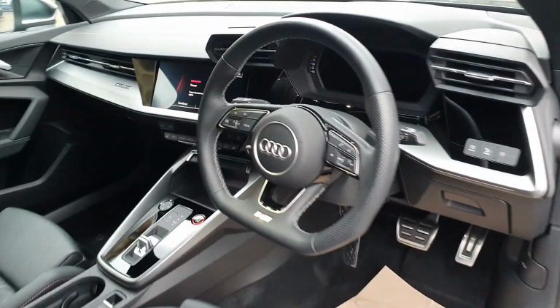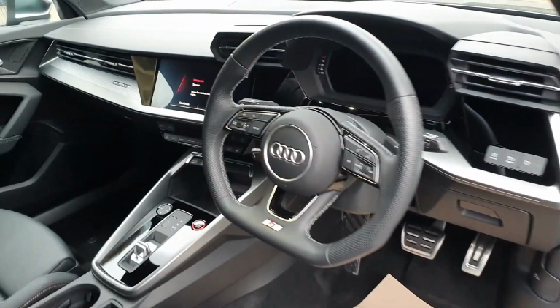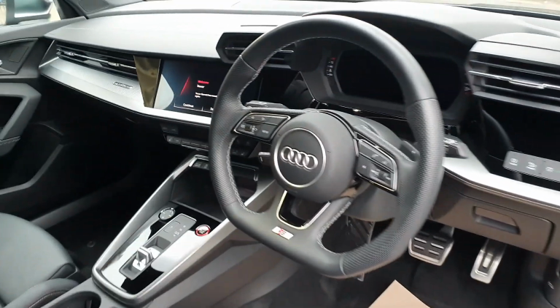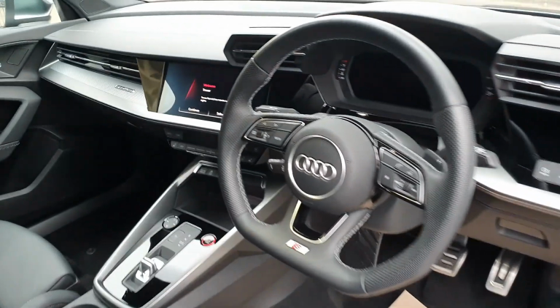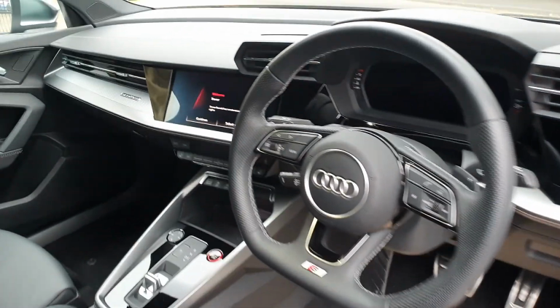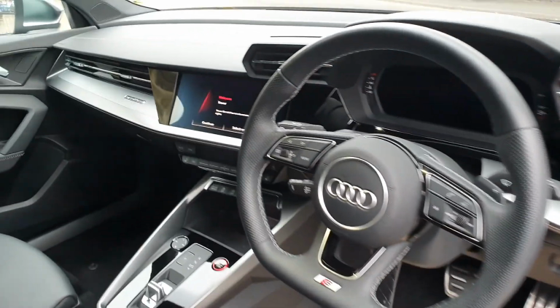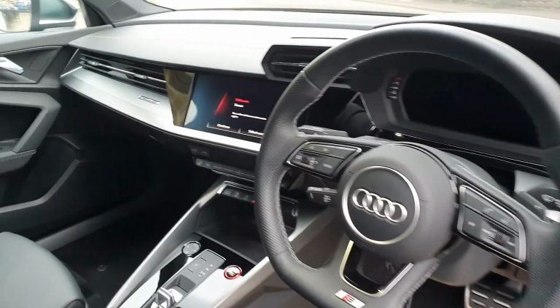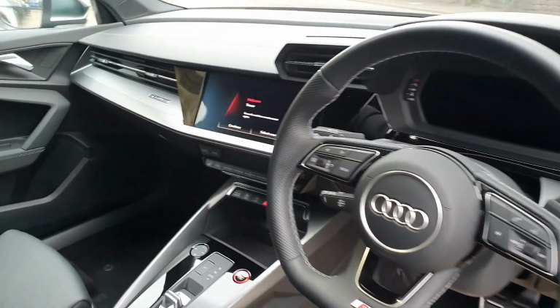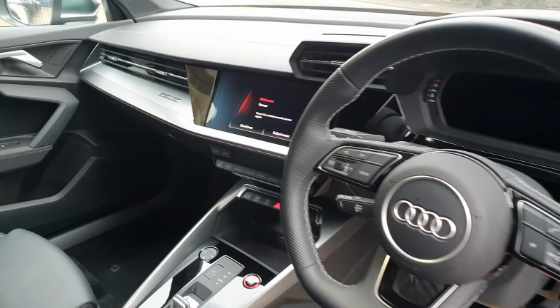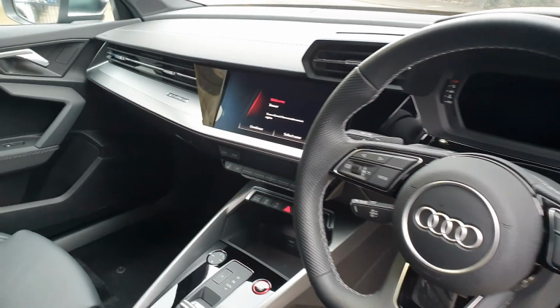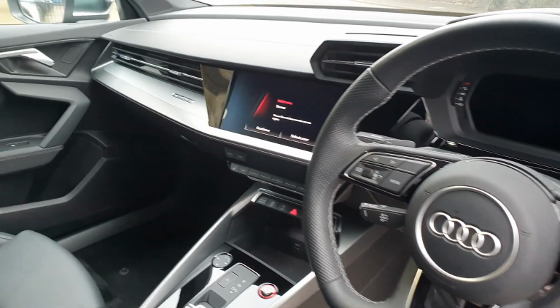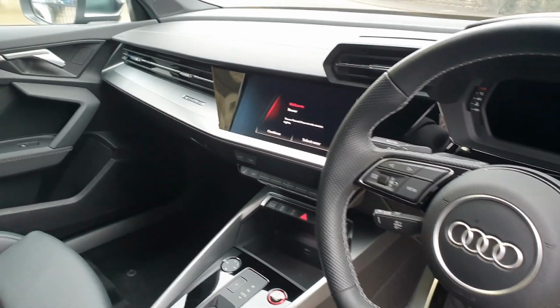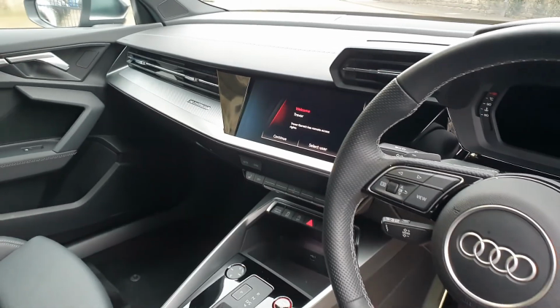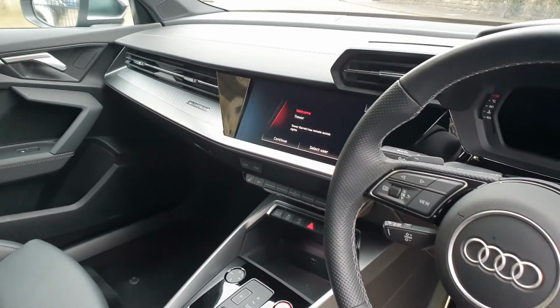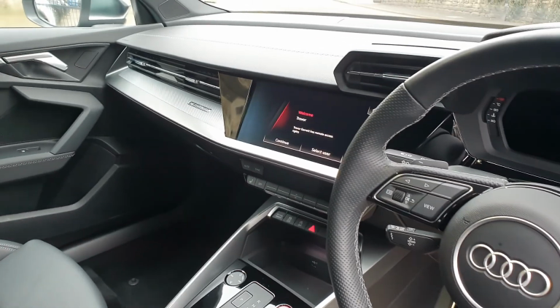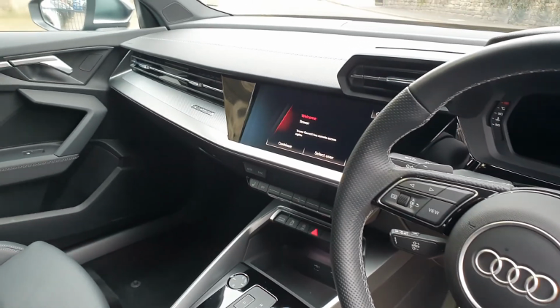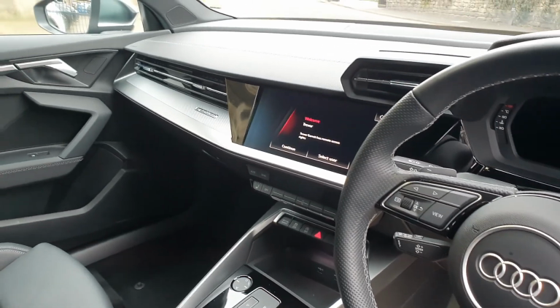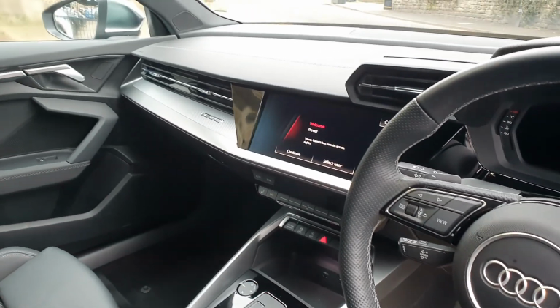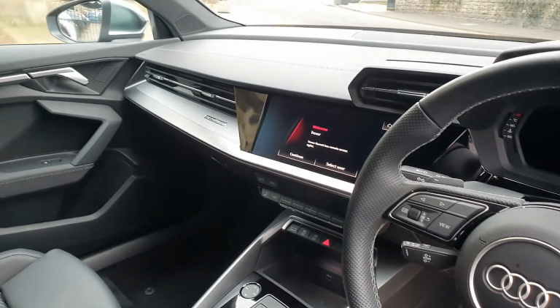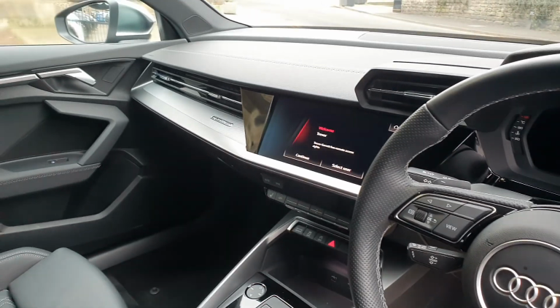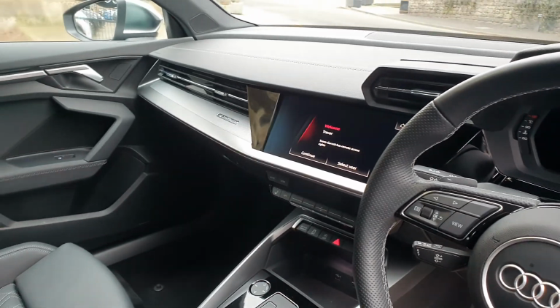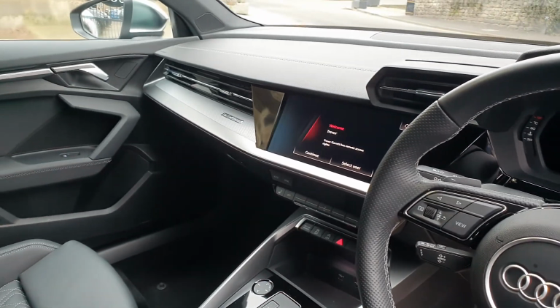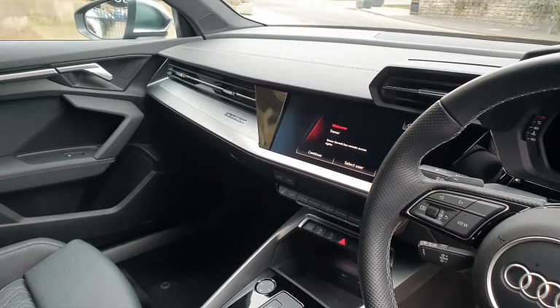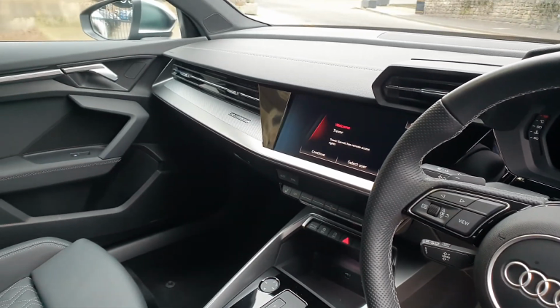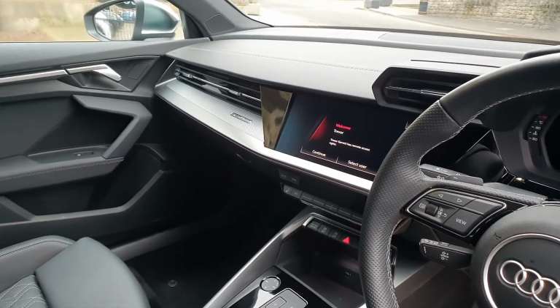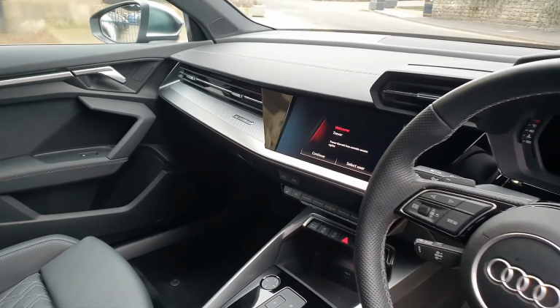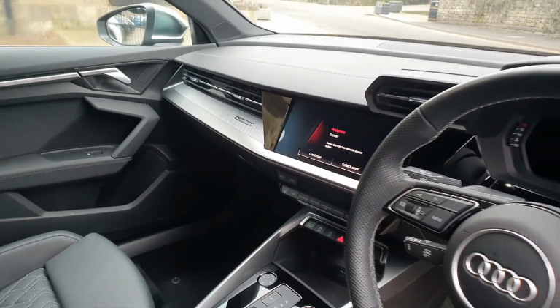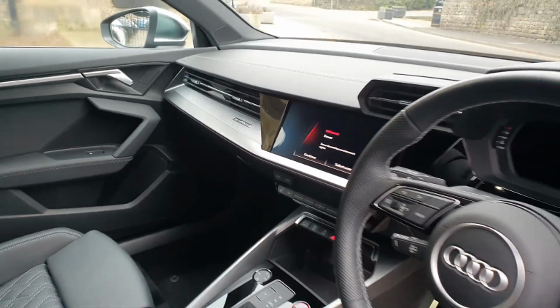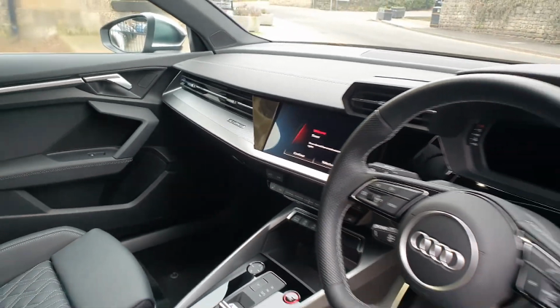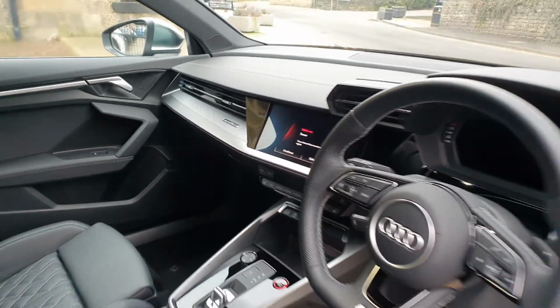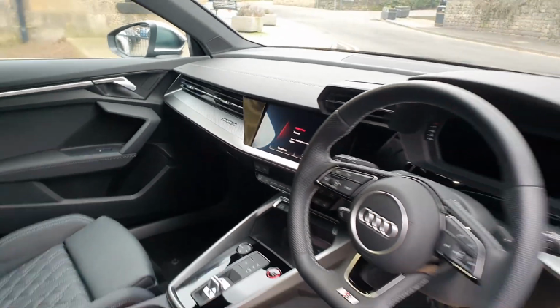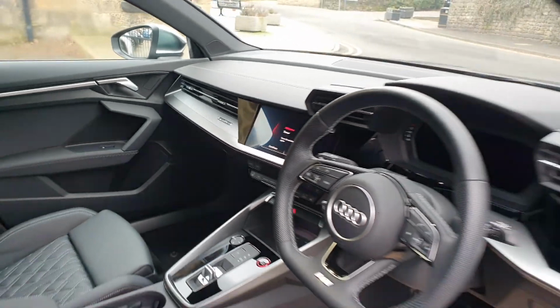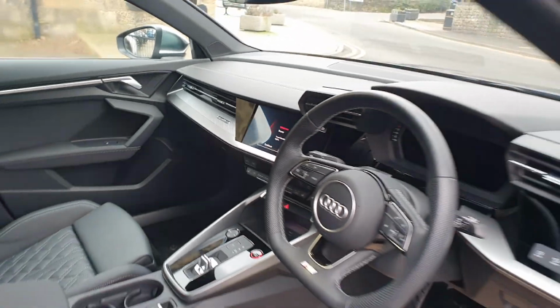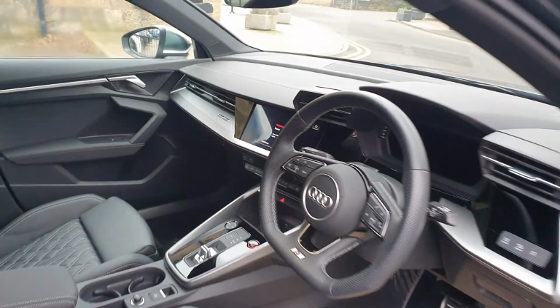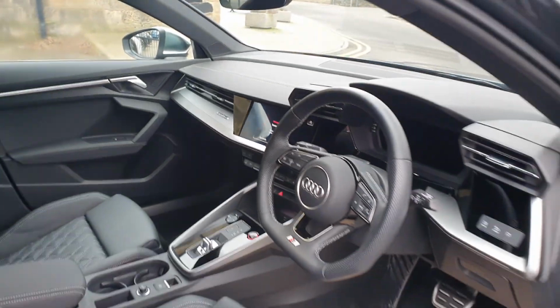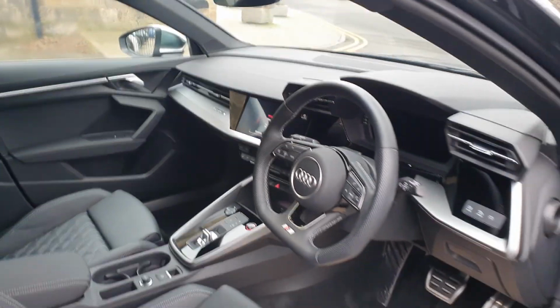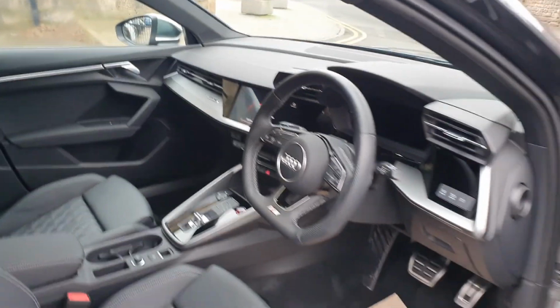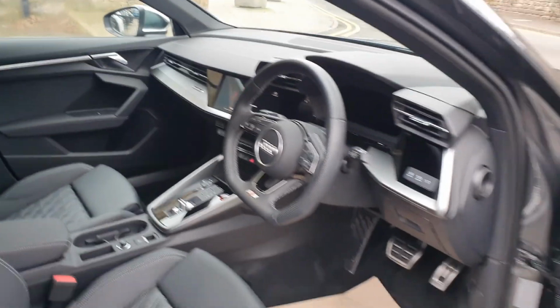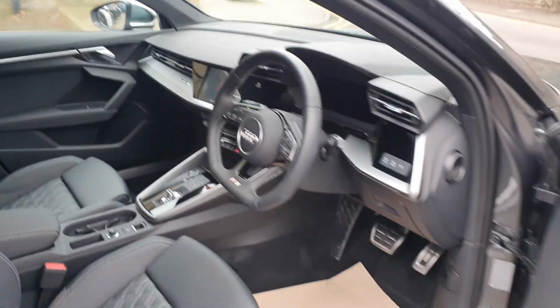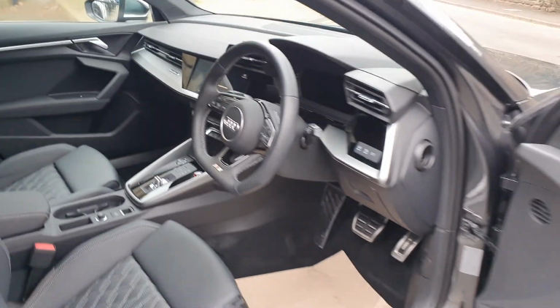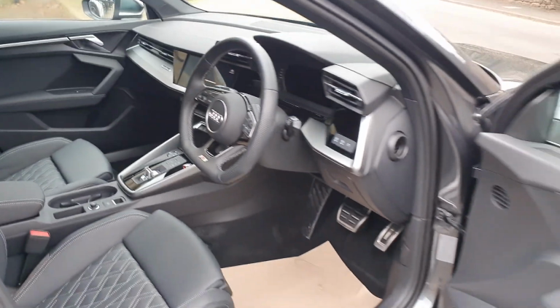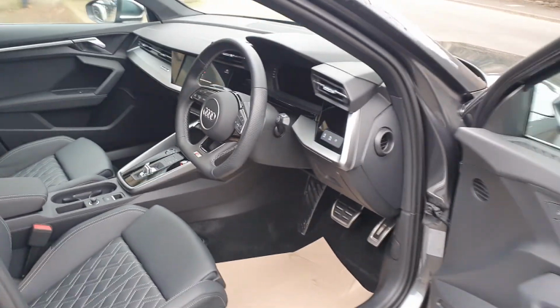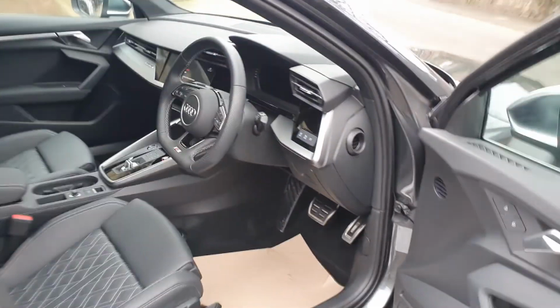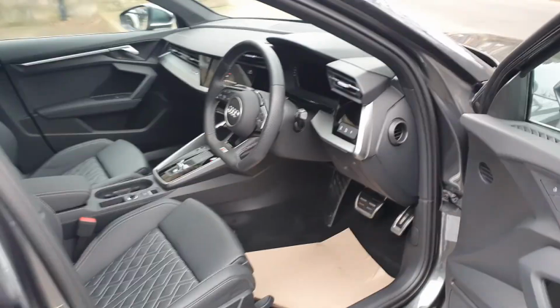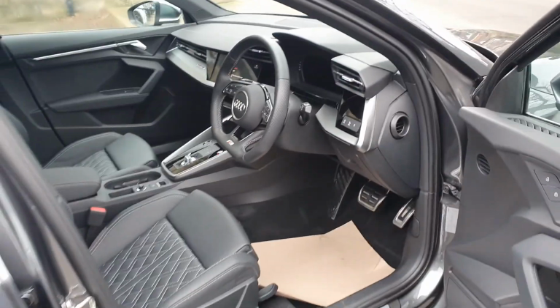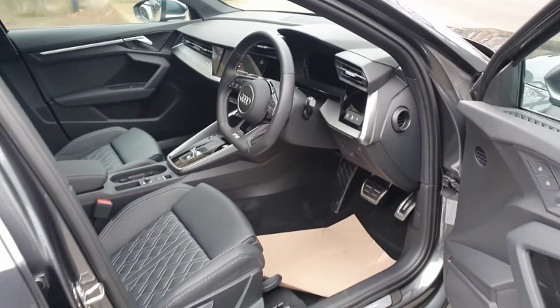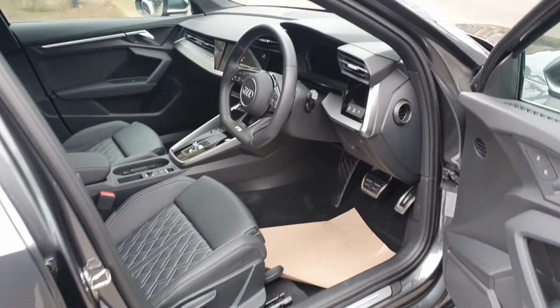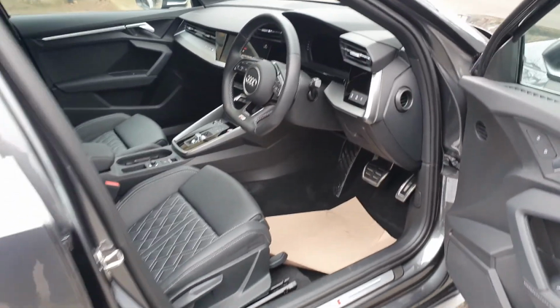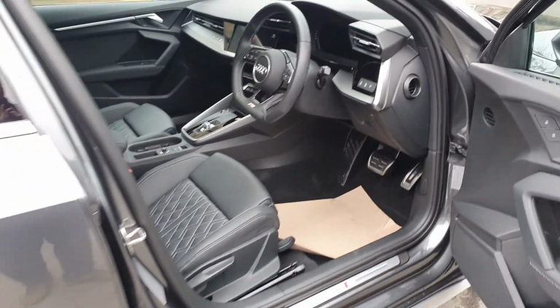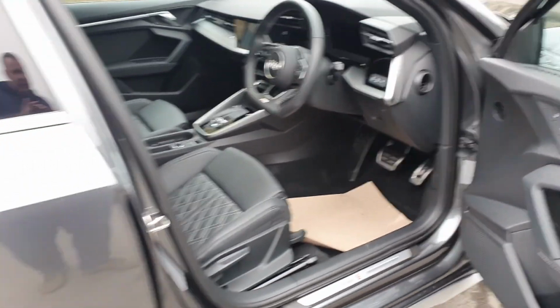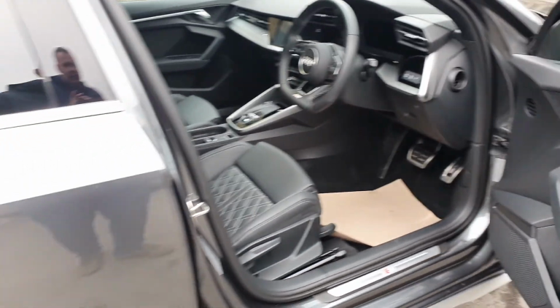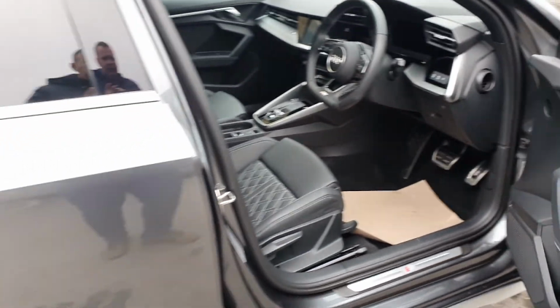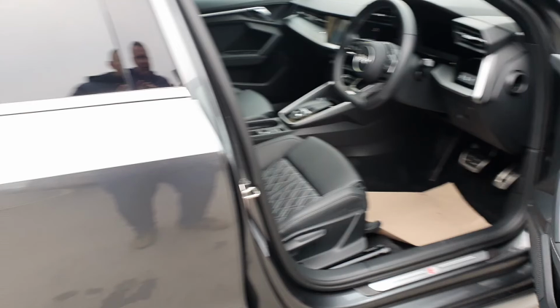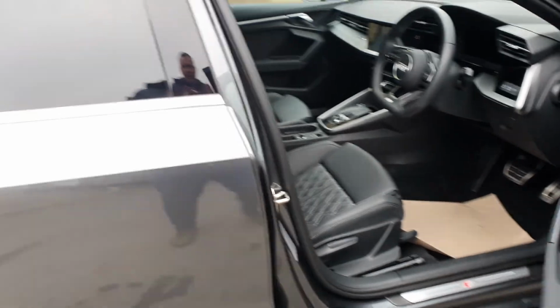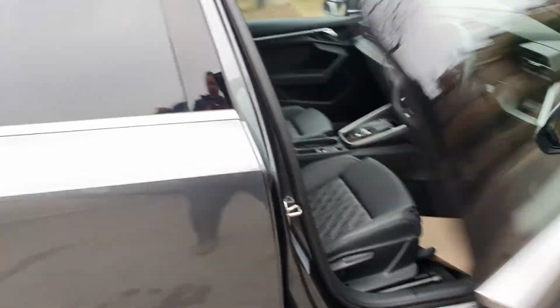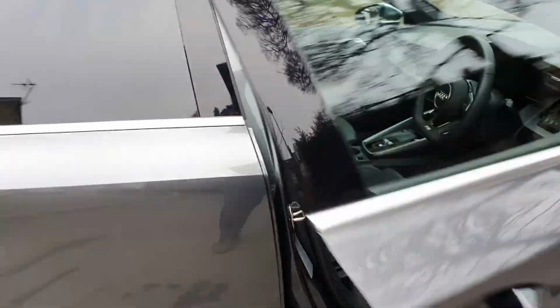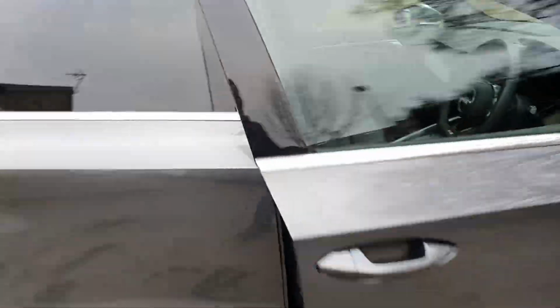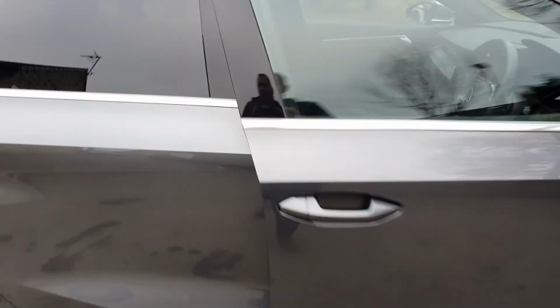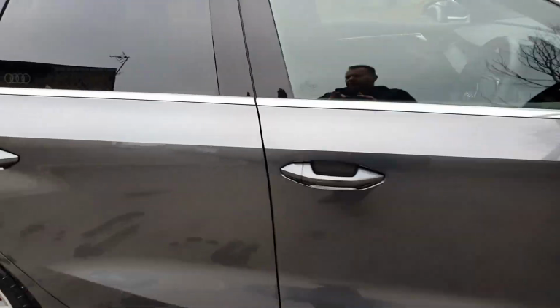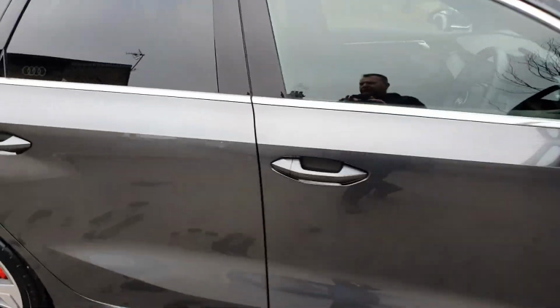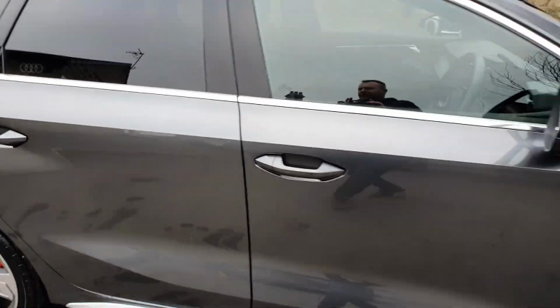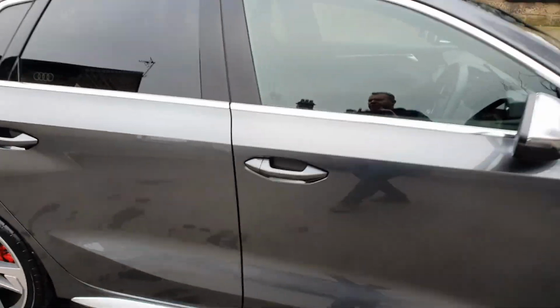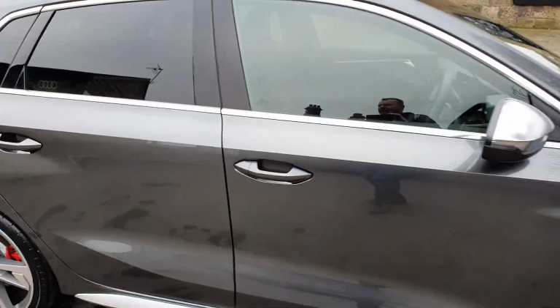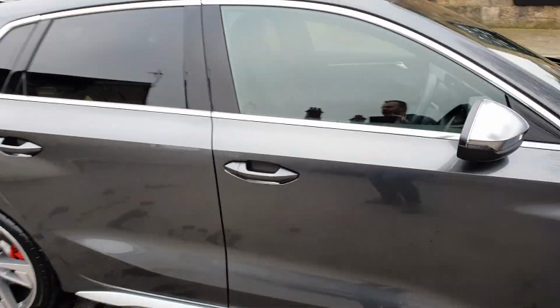Really nice car. The new entertainment system, the new dash — totally new car.